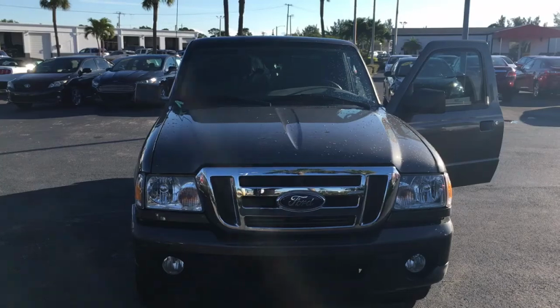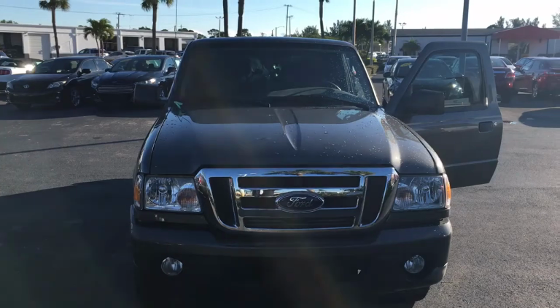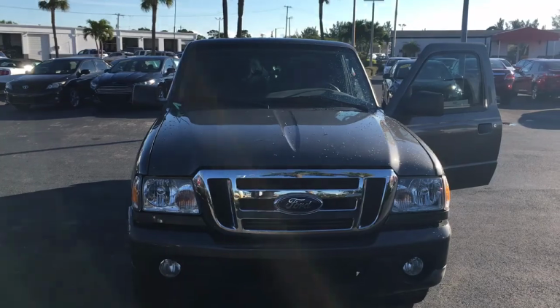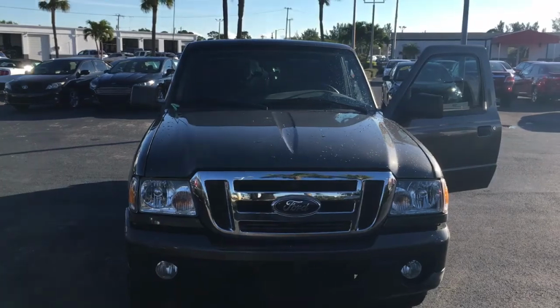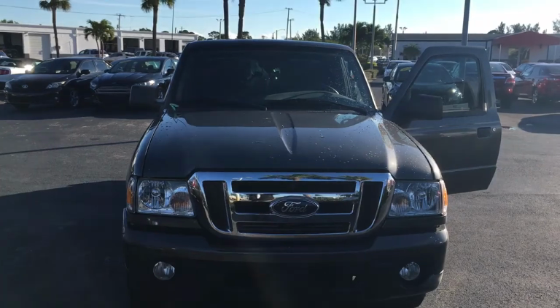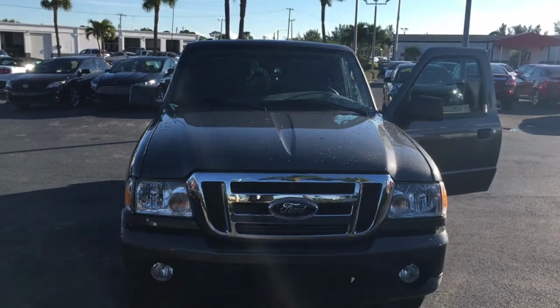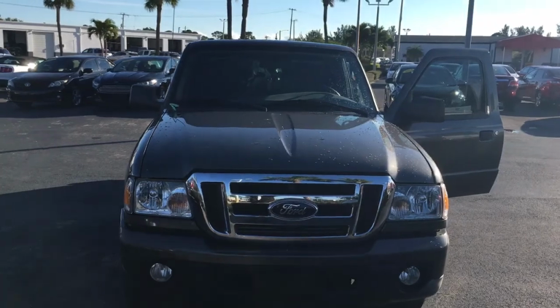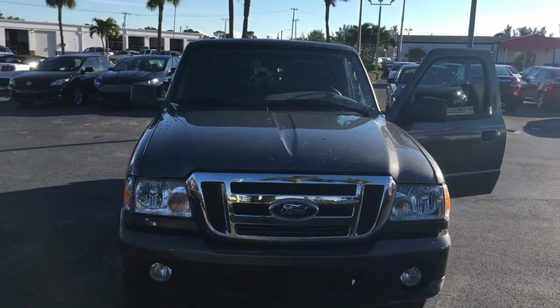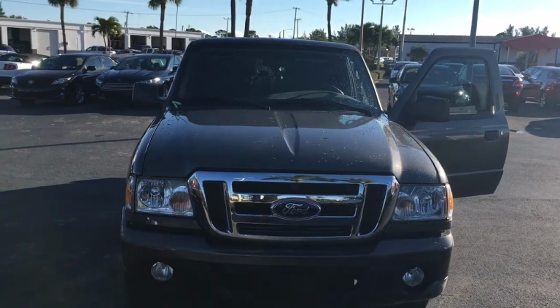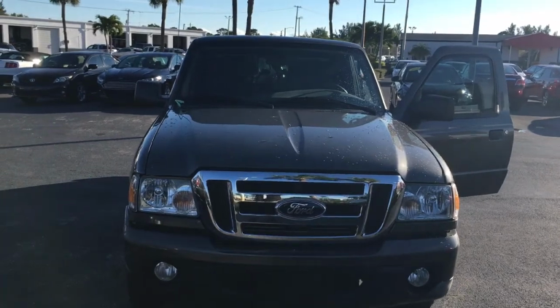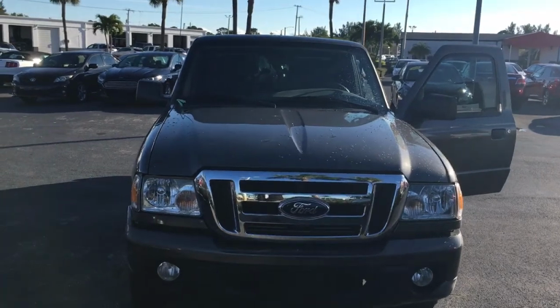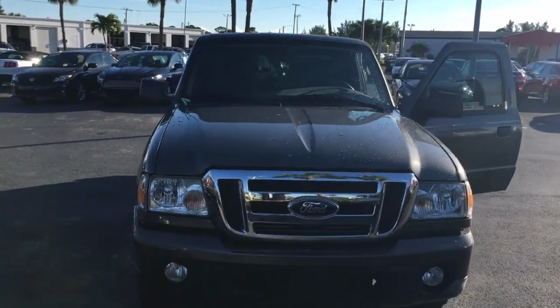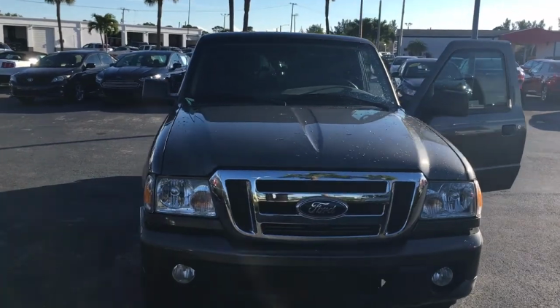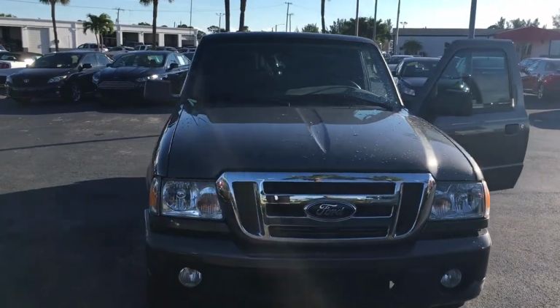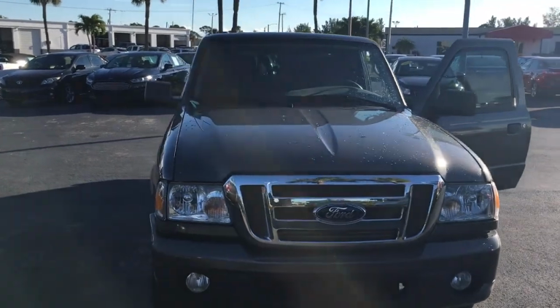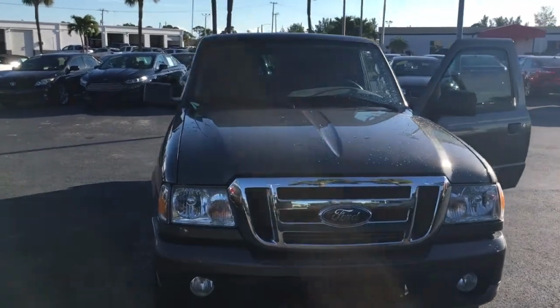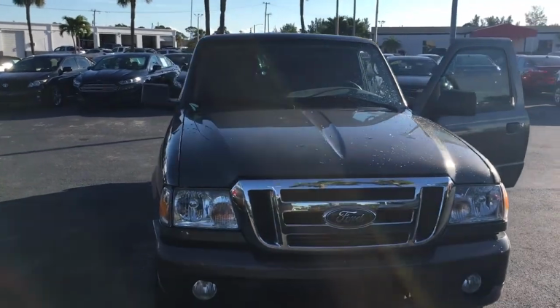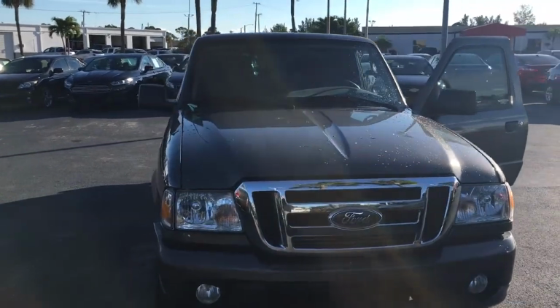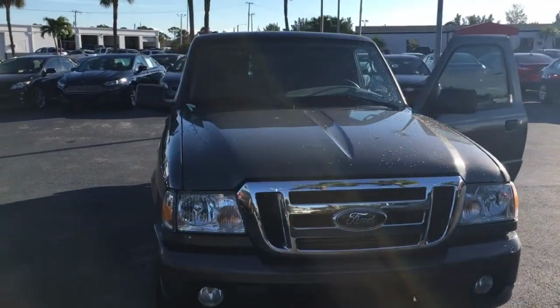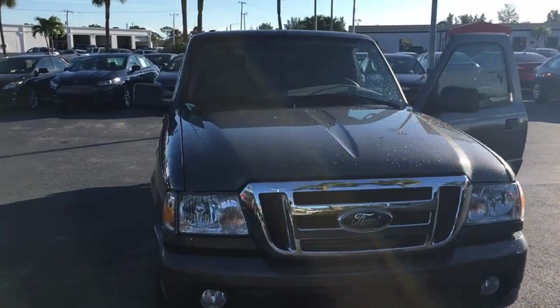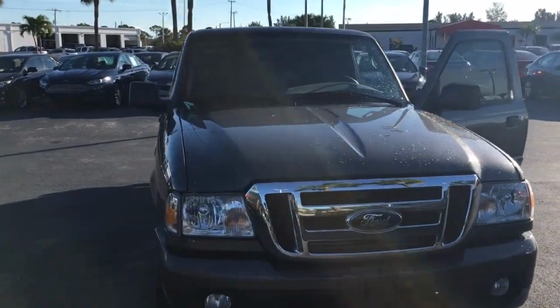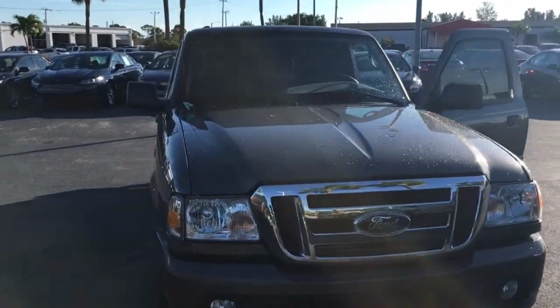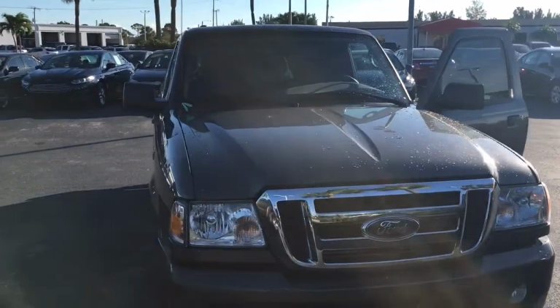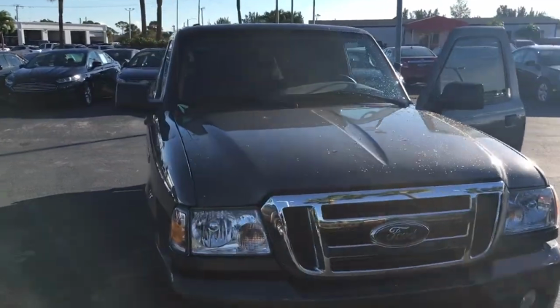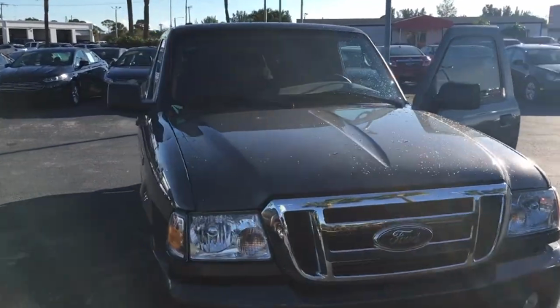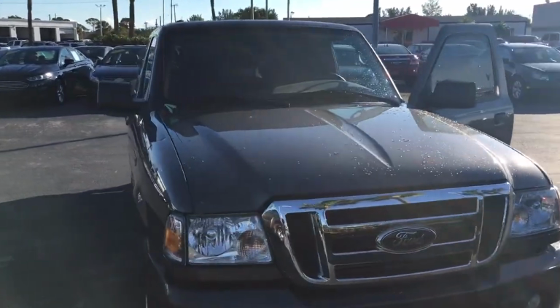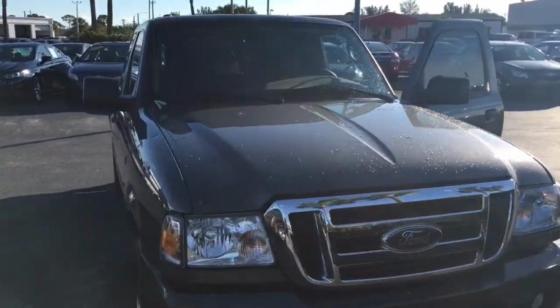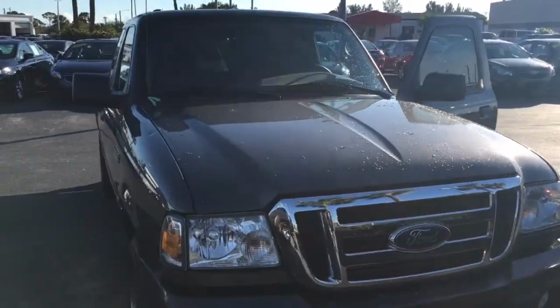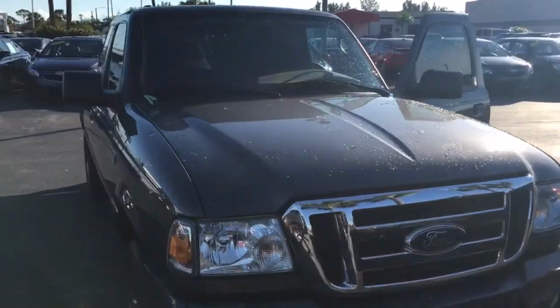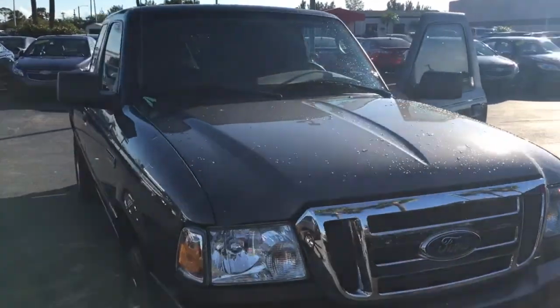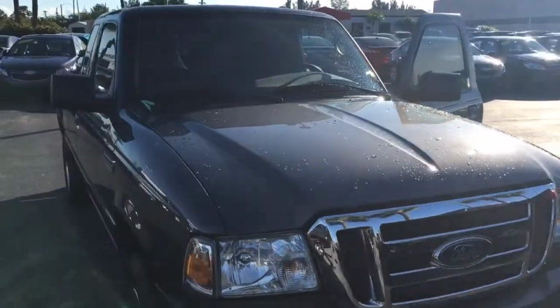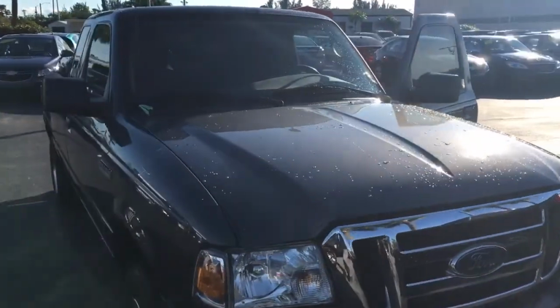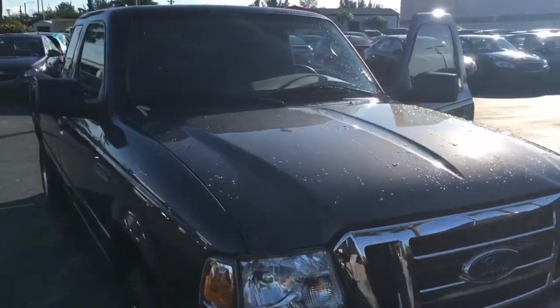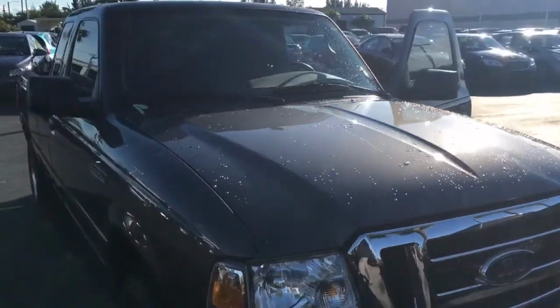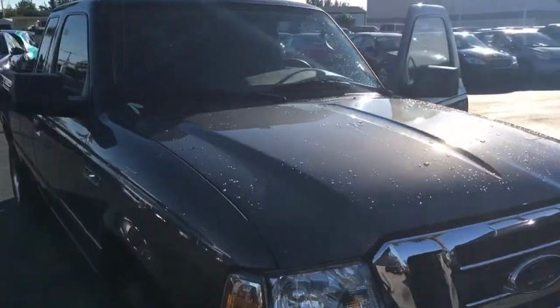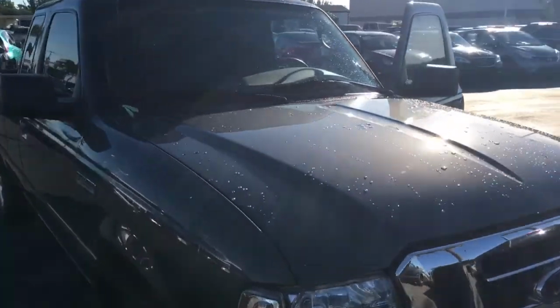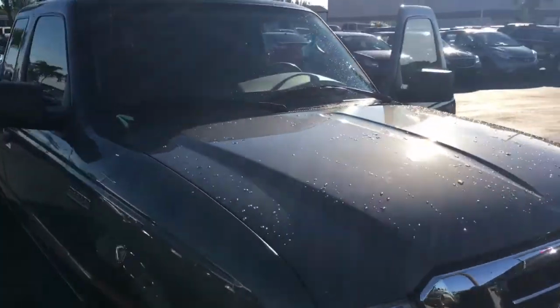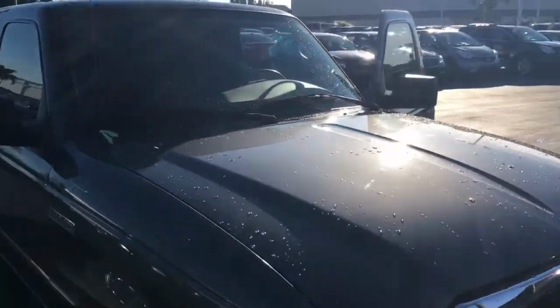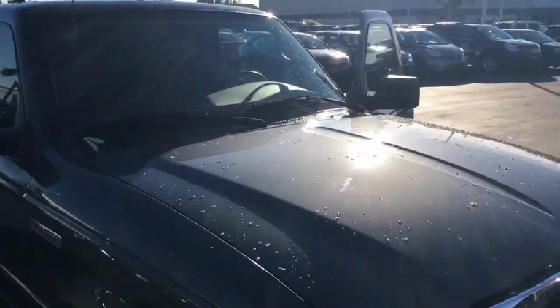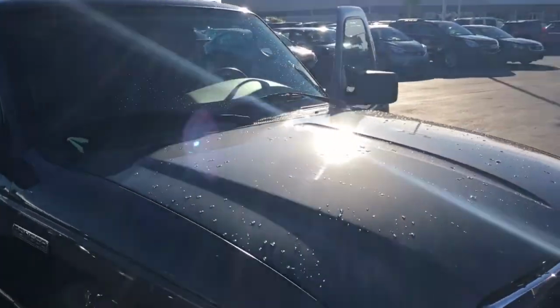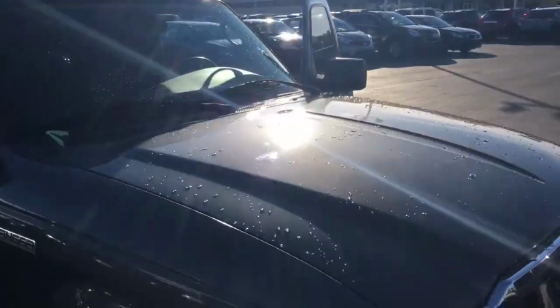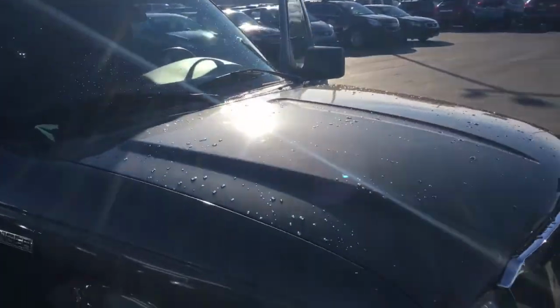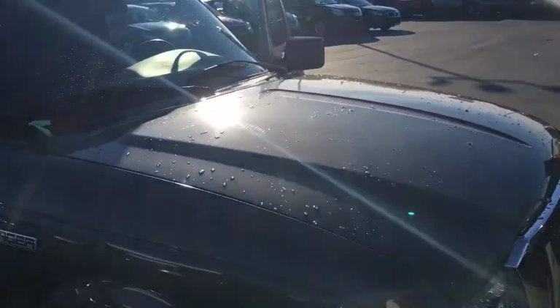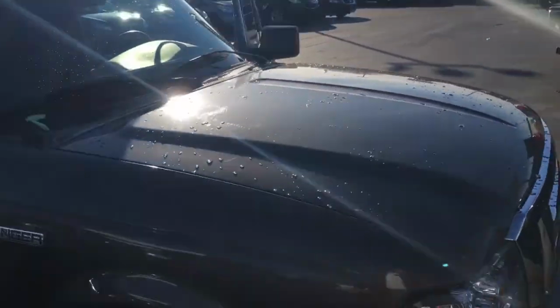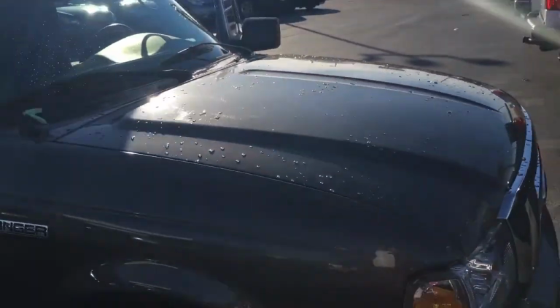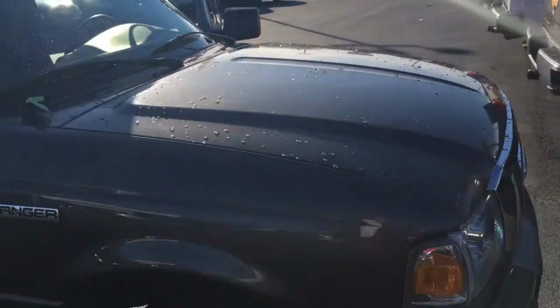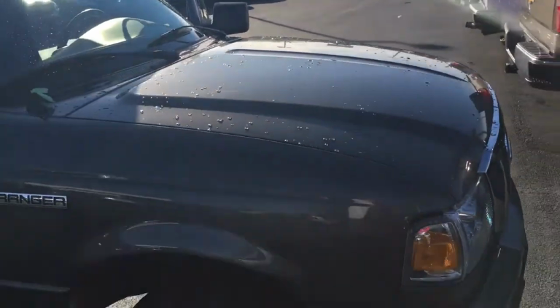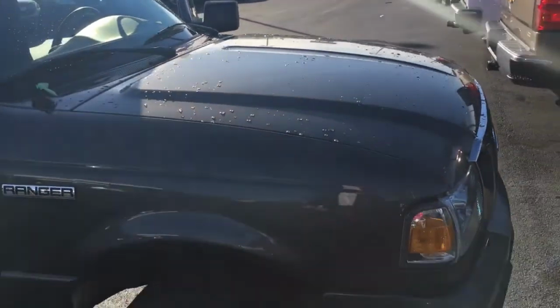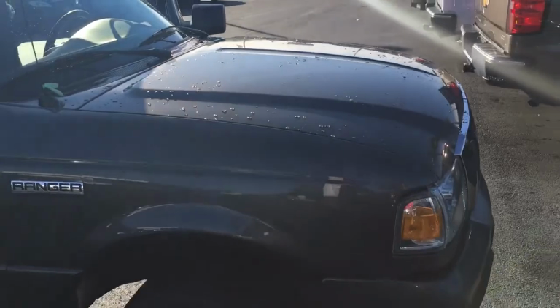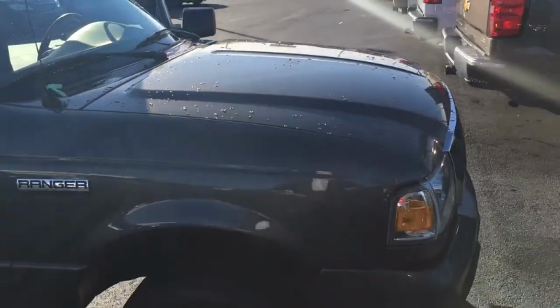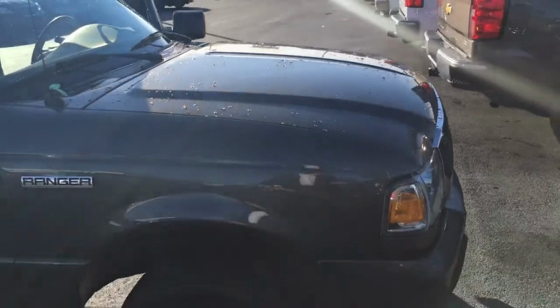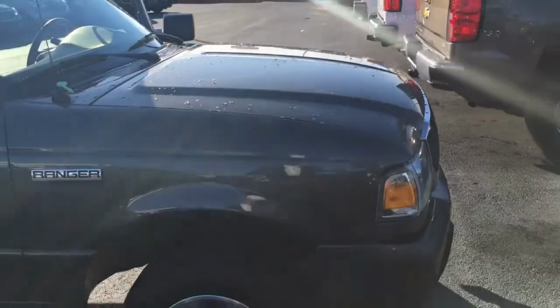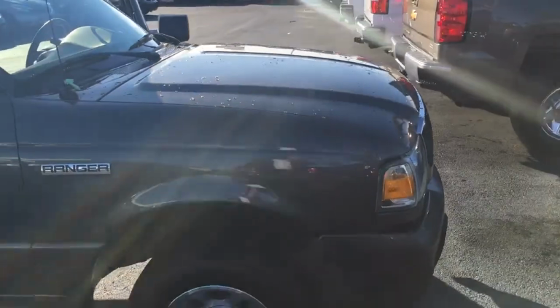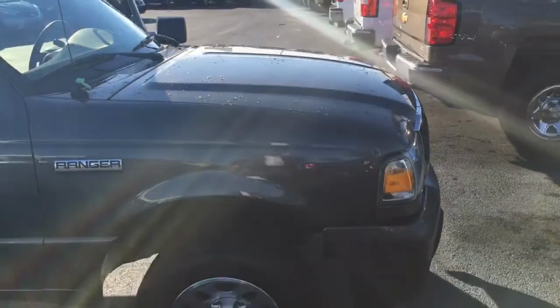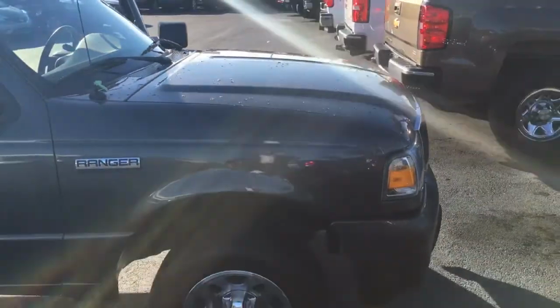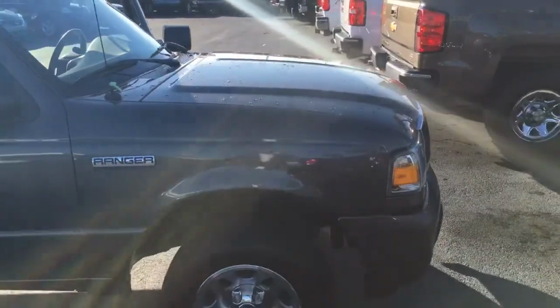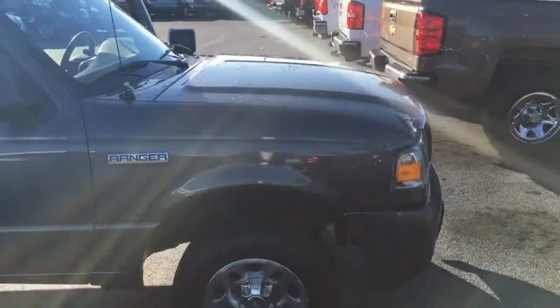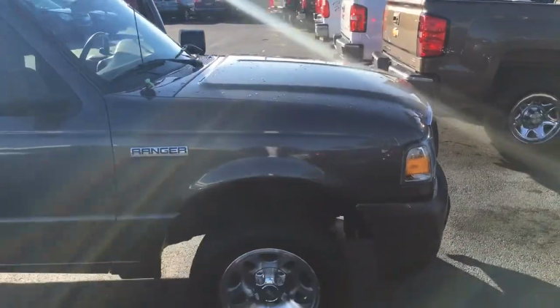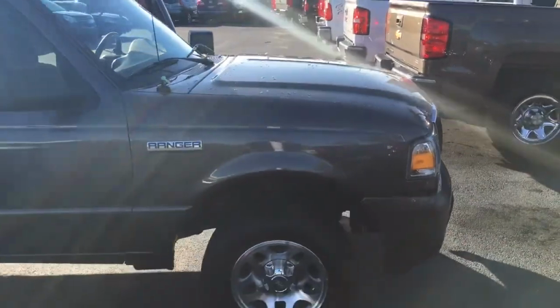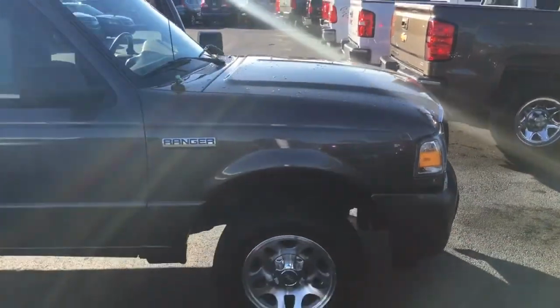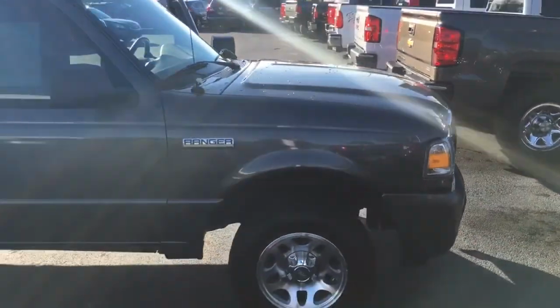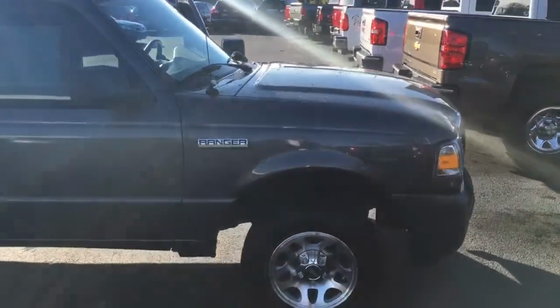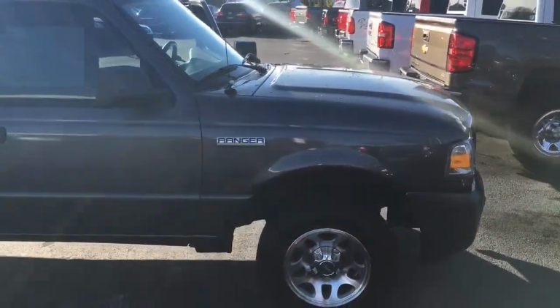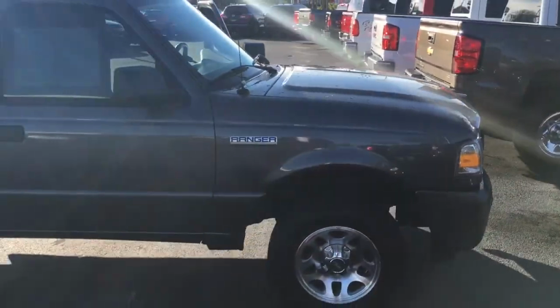Hello, my name is John Dee from Carls GMC. I just want to shoot you a real quick video of the 2011 Ford Ranger we just got in.